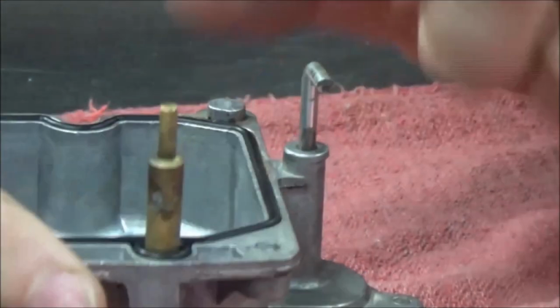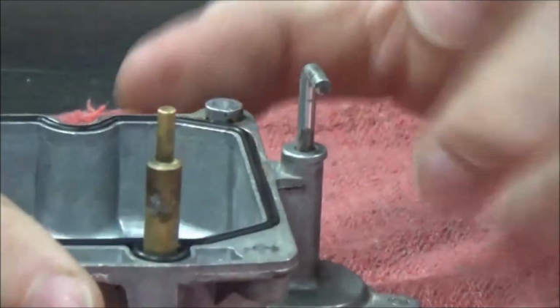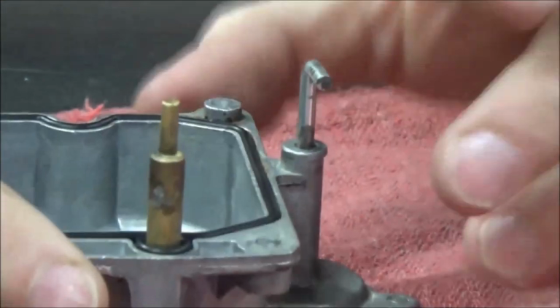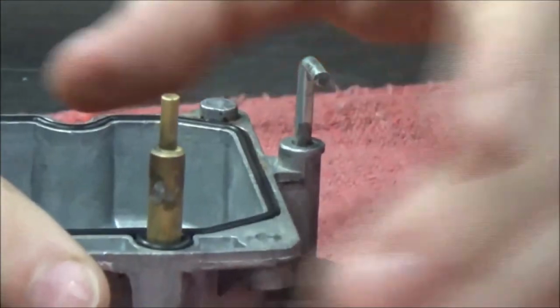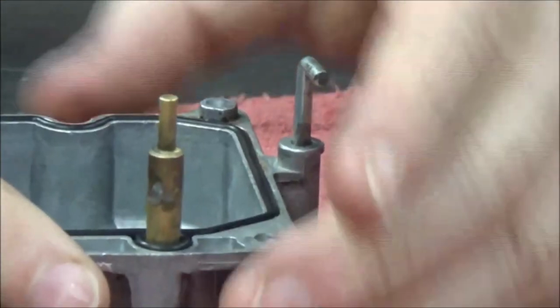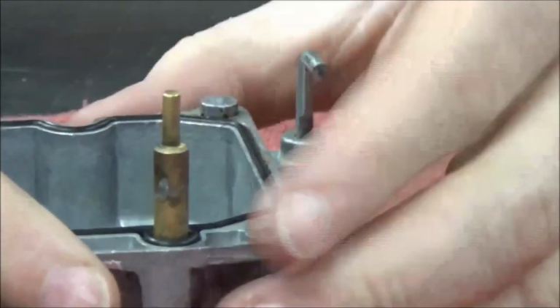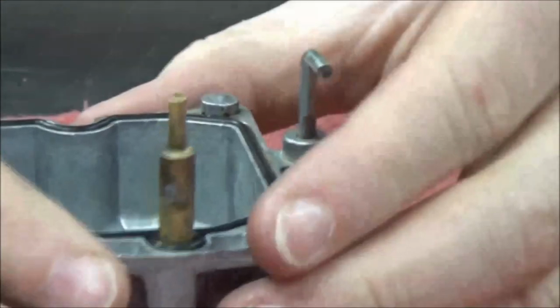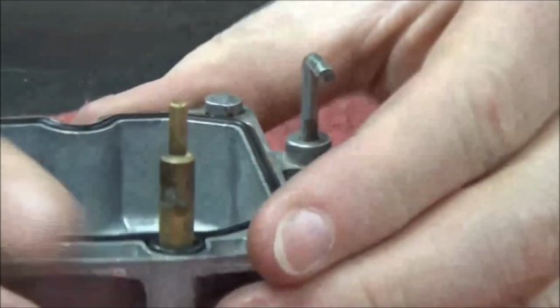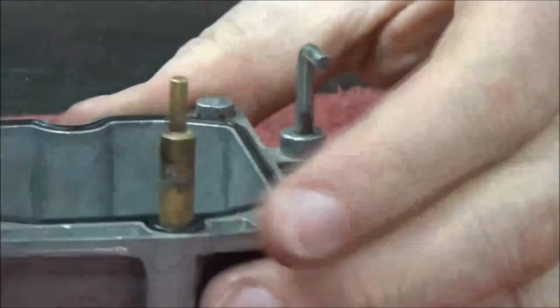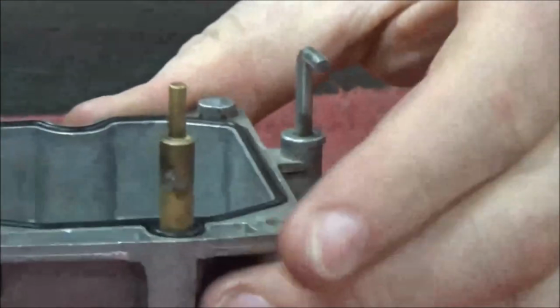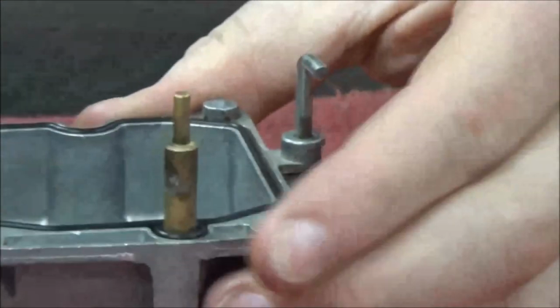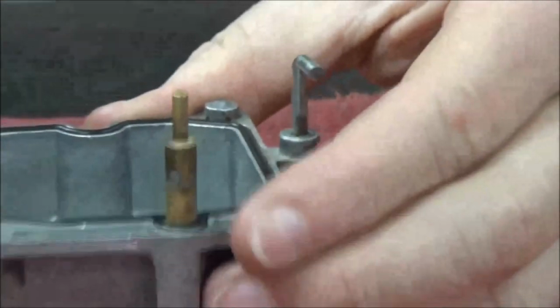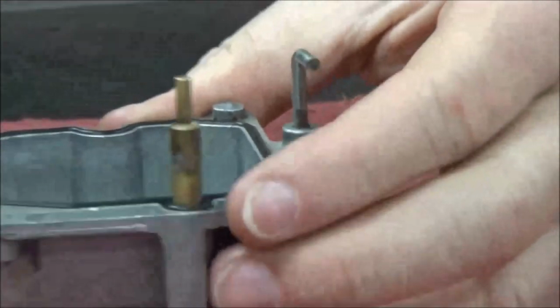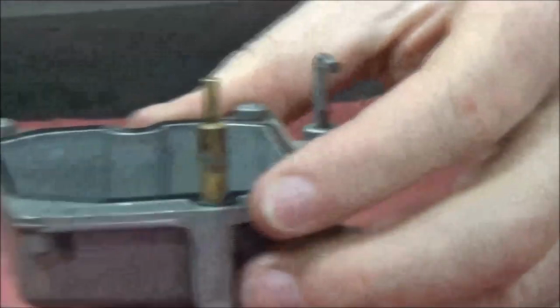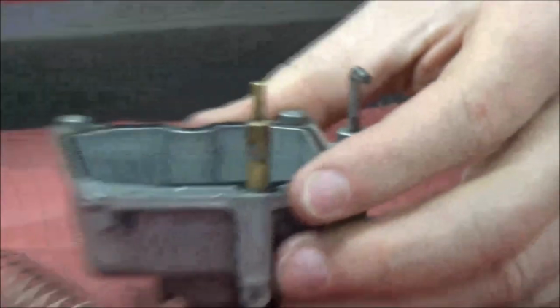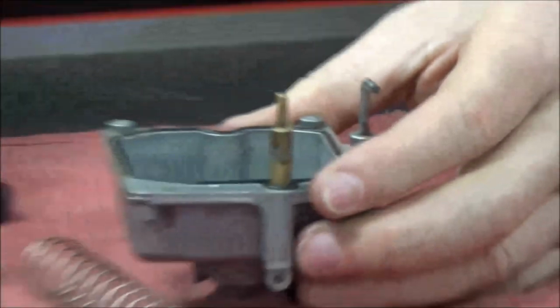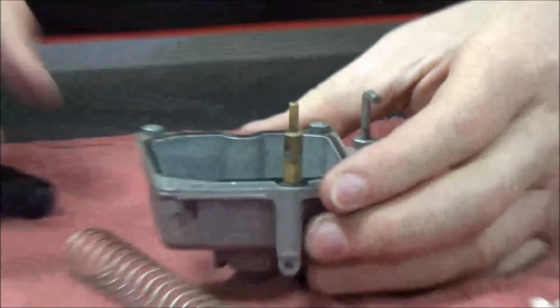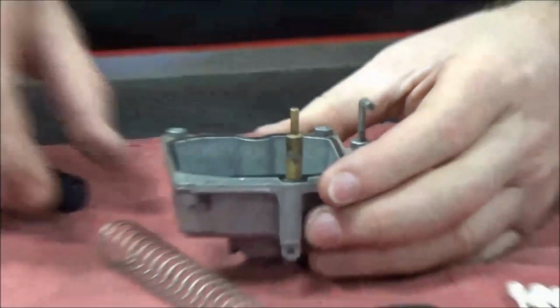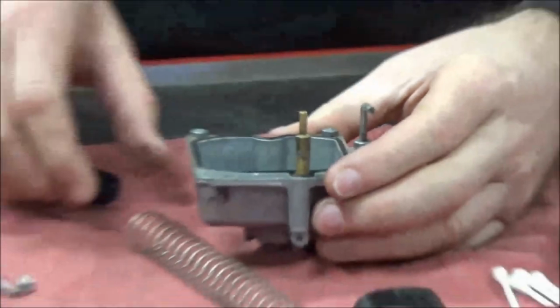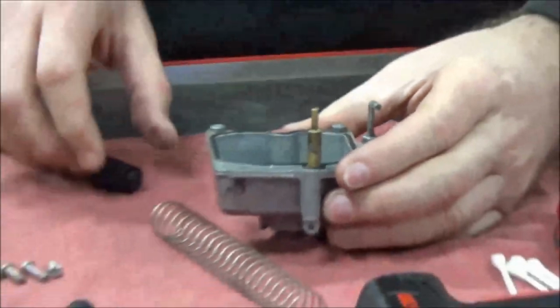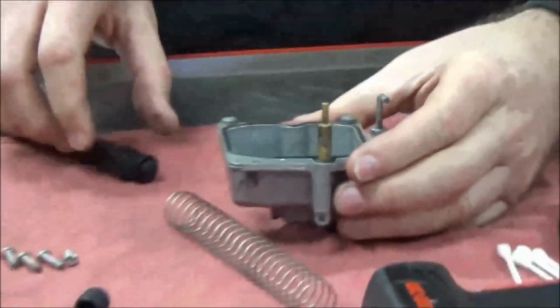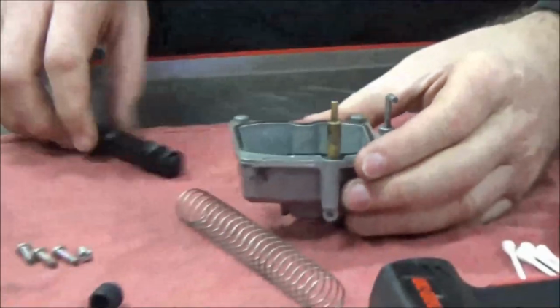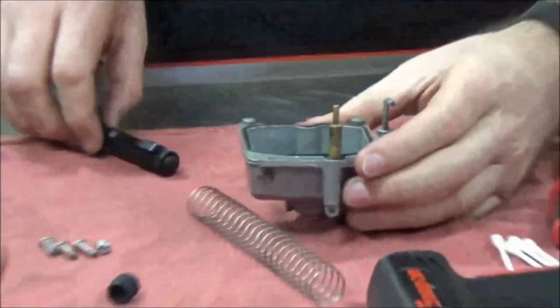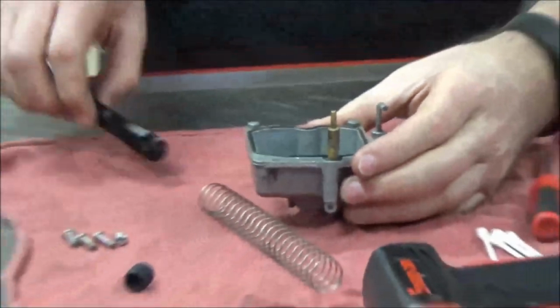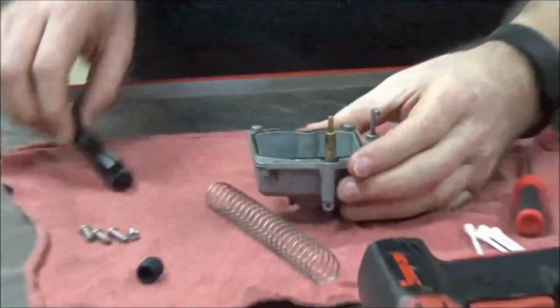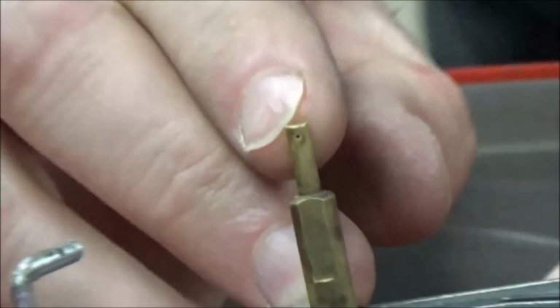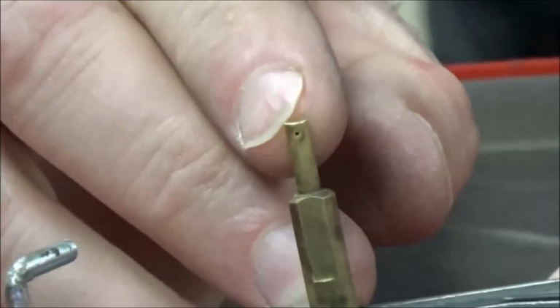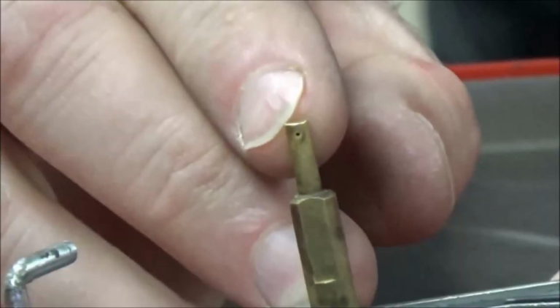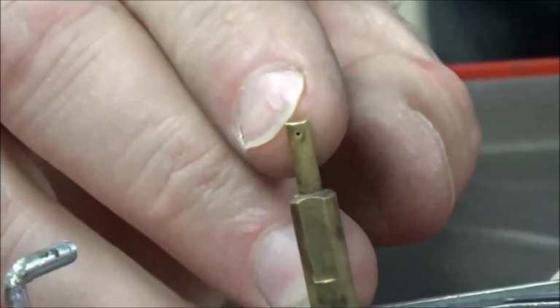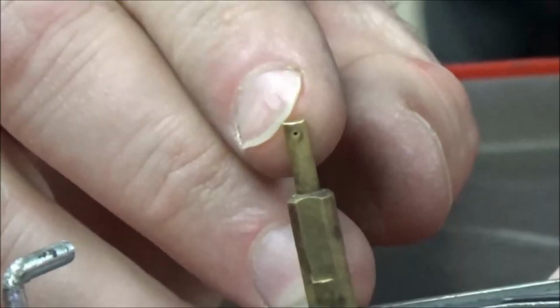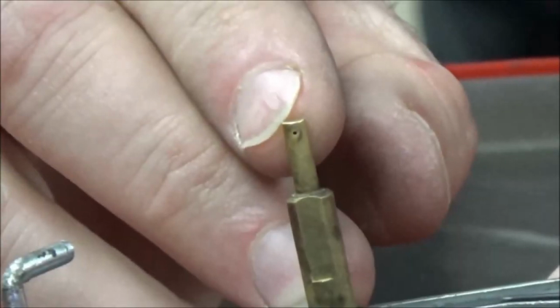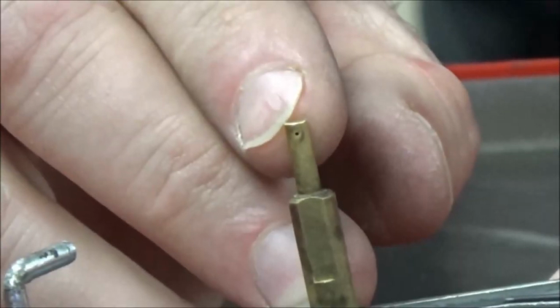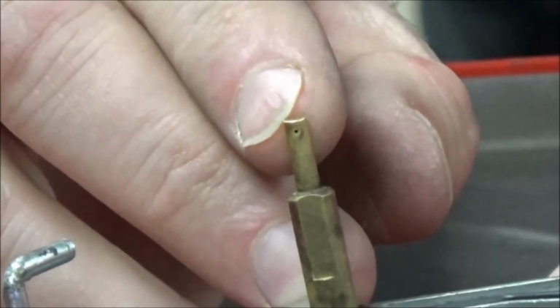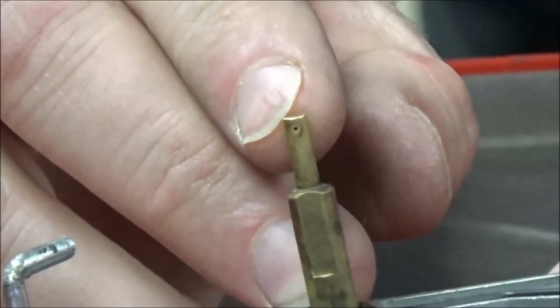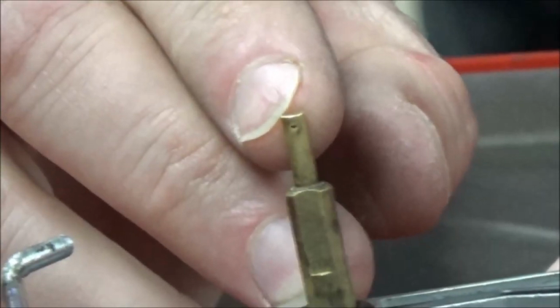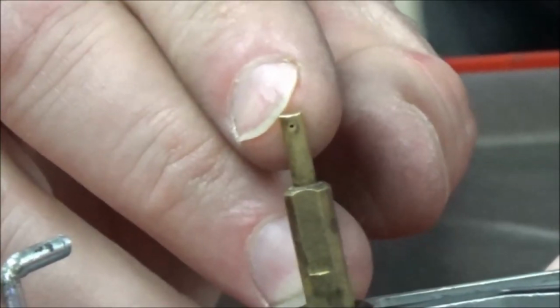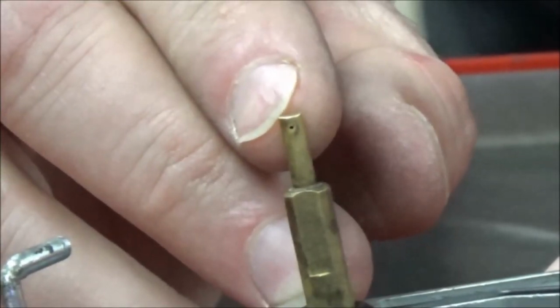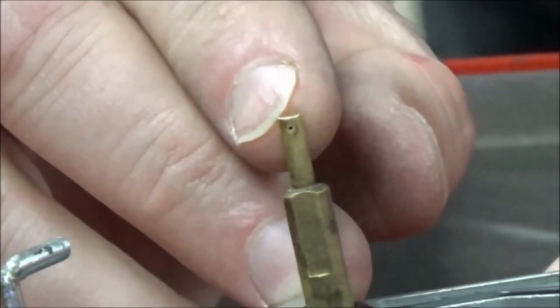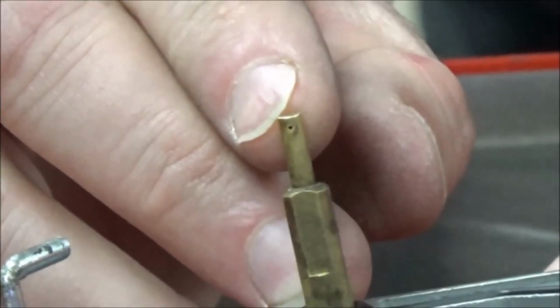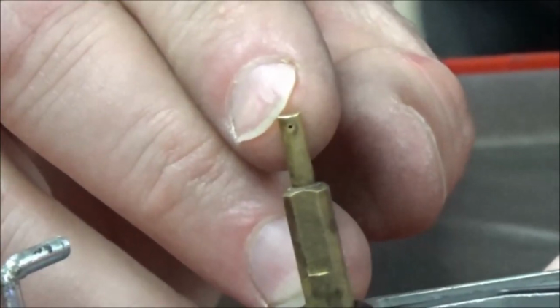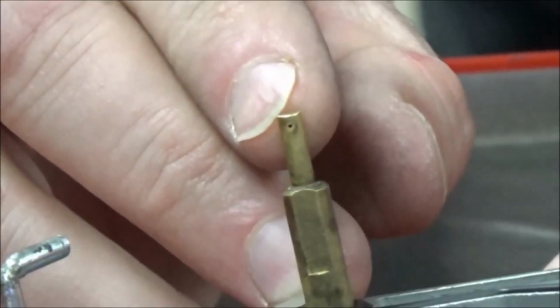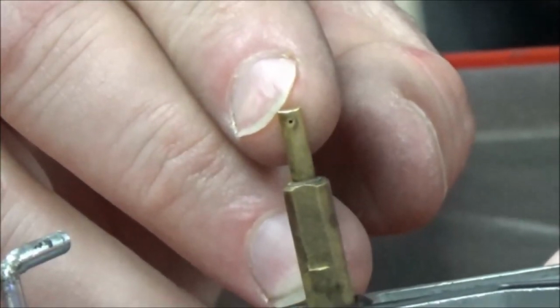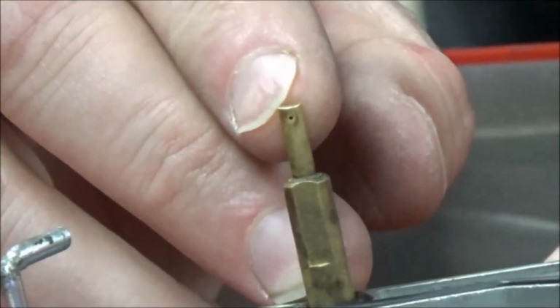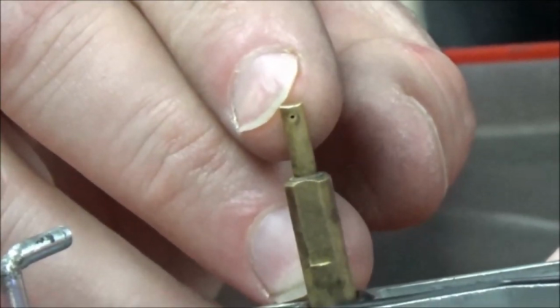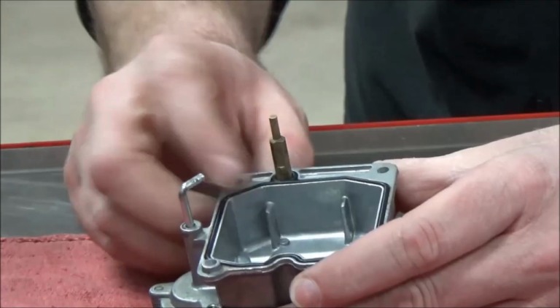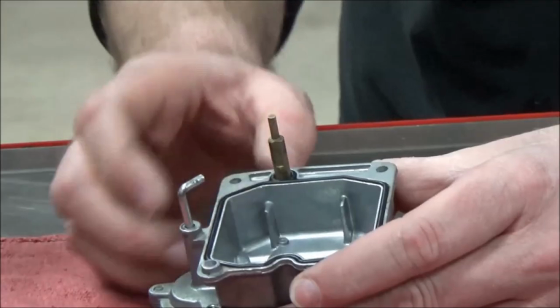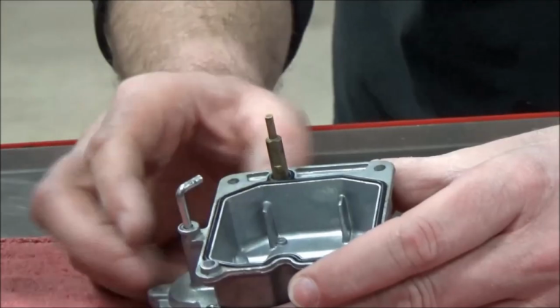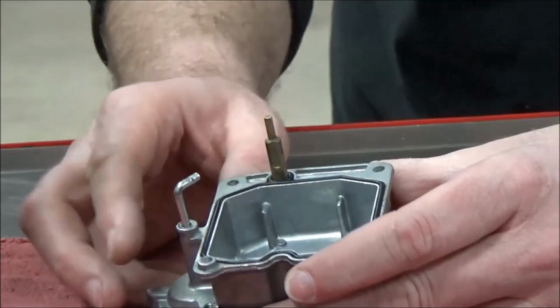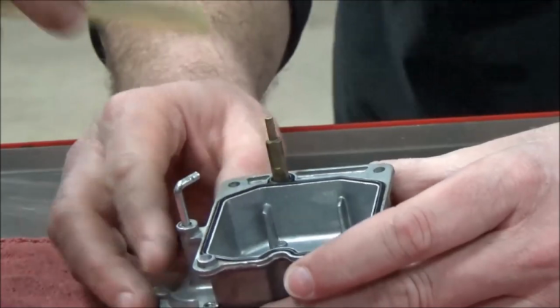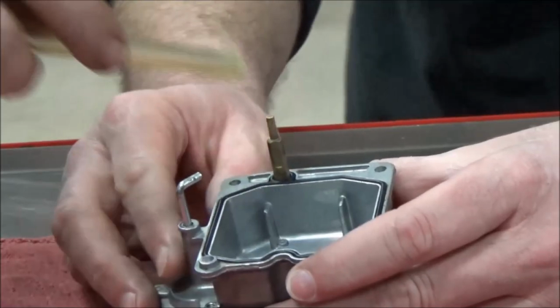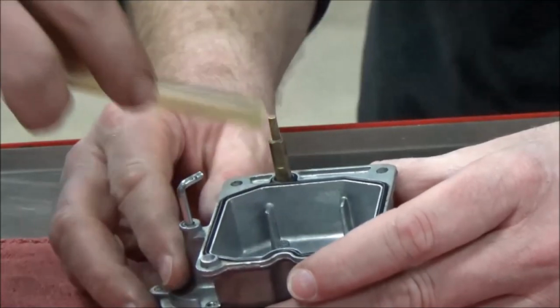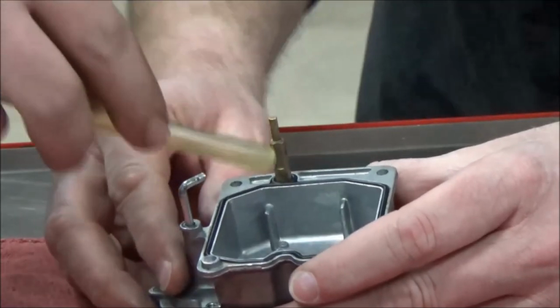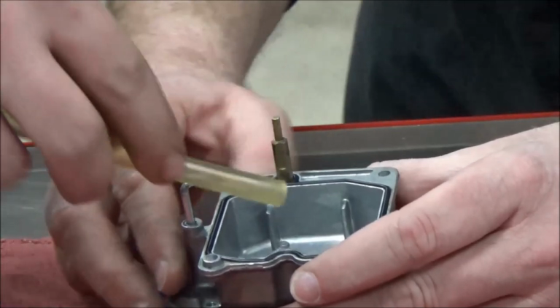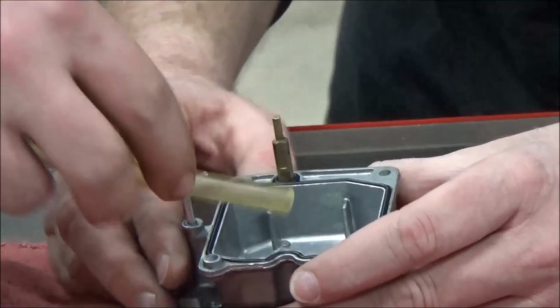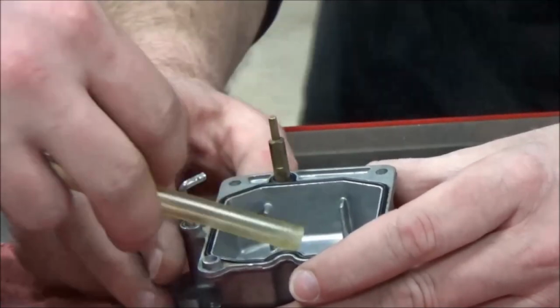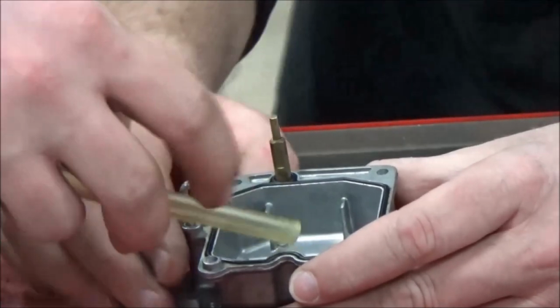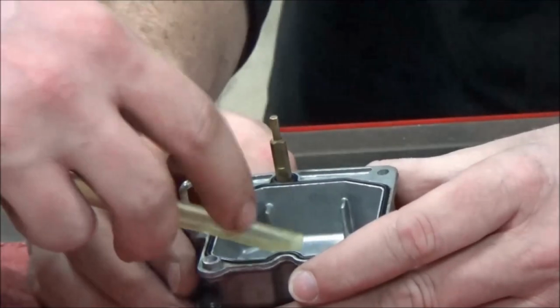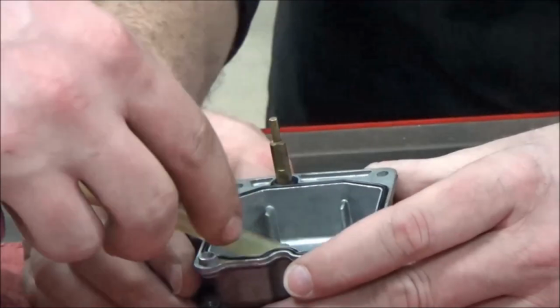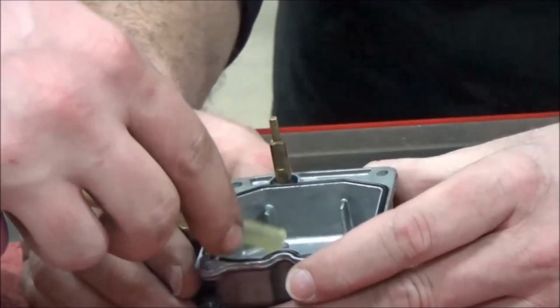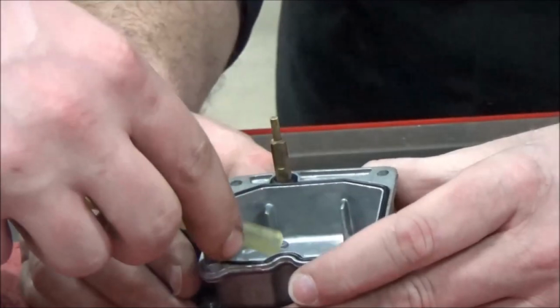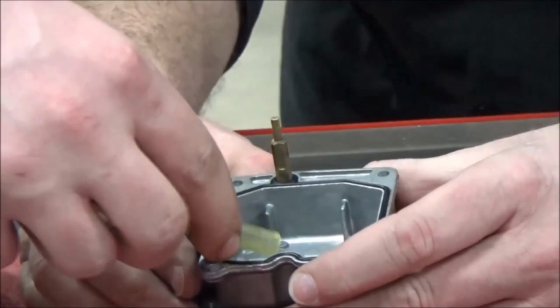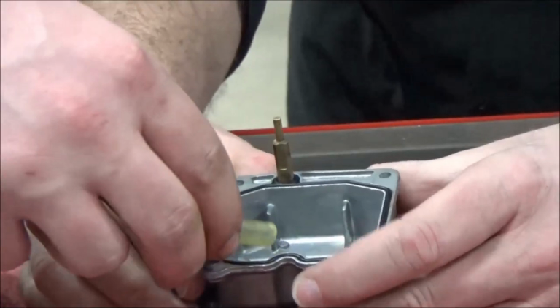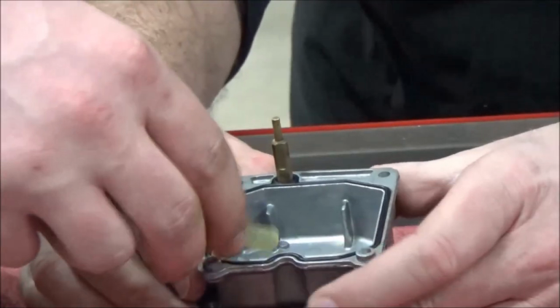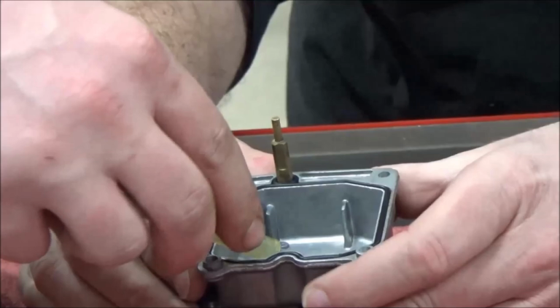So what we're going to do next is test this — bring our fuel supply back. We're going to shoot out of that; you're just going to fill my float bowl up for me.